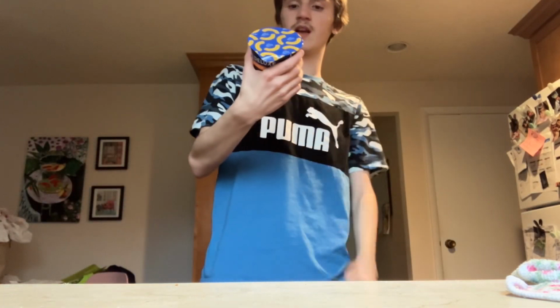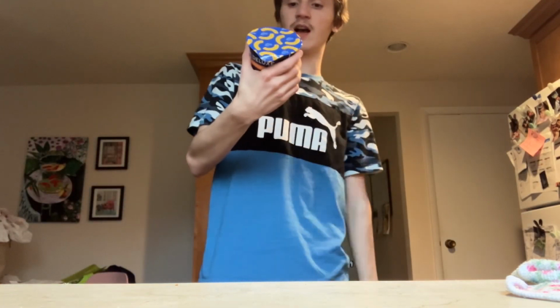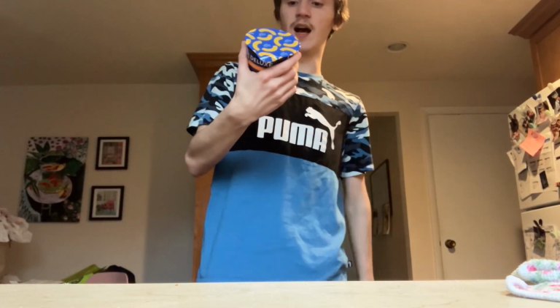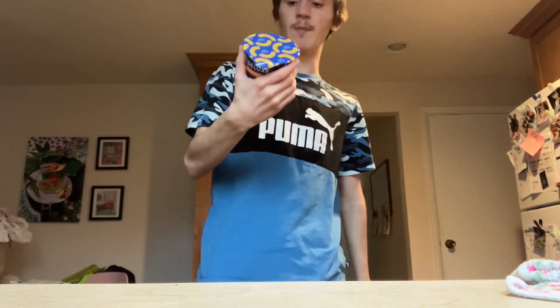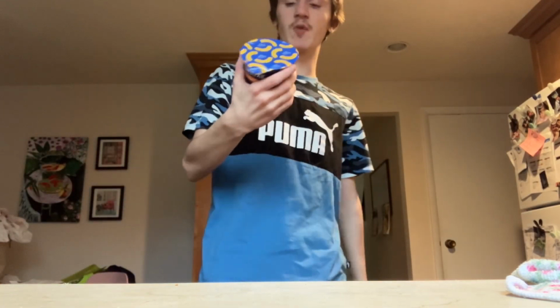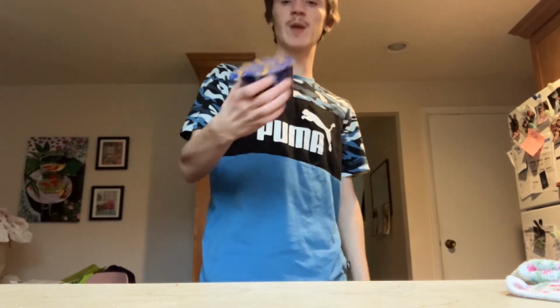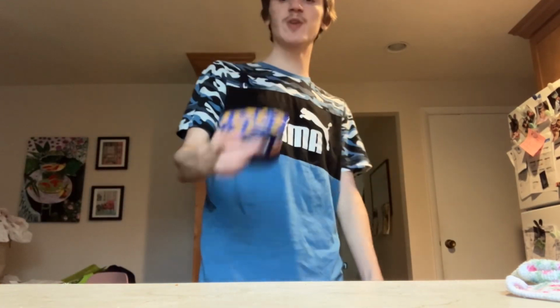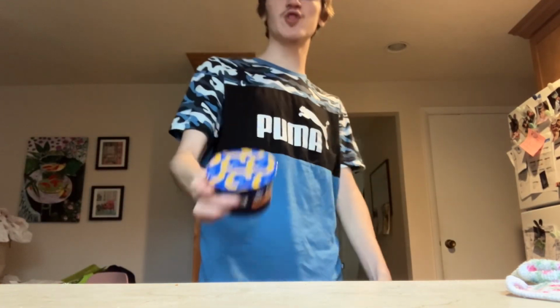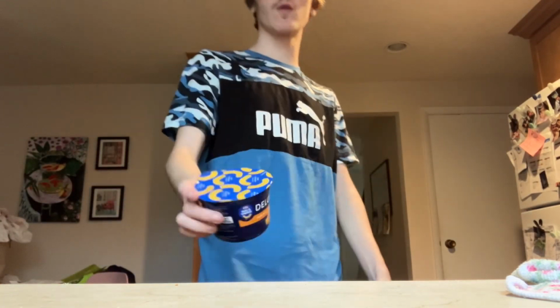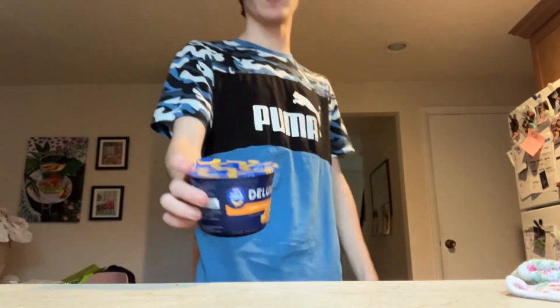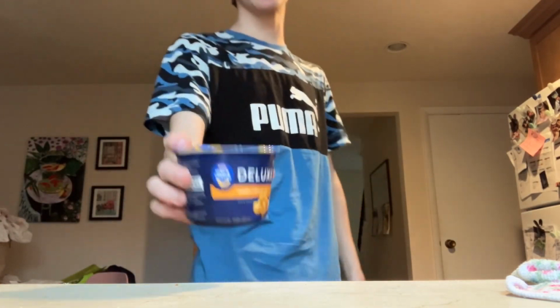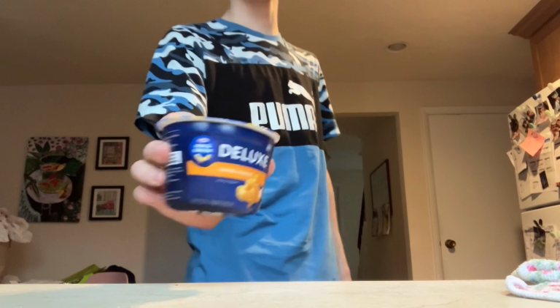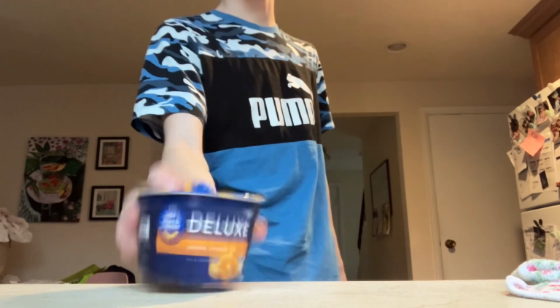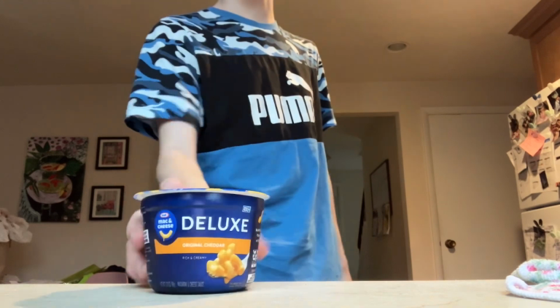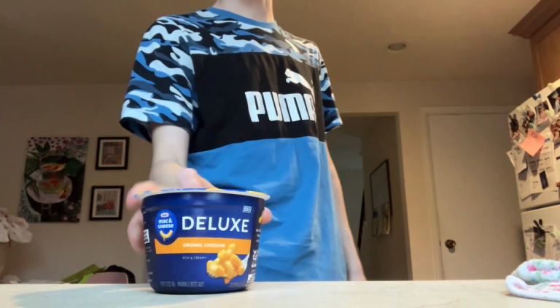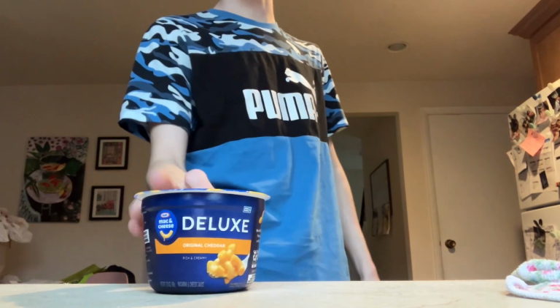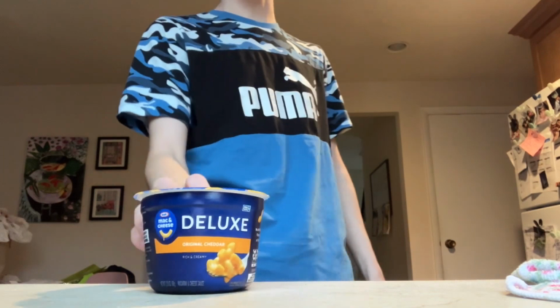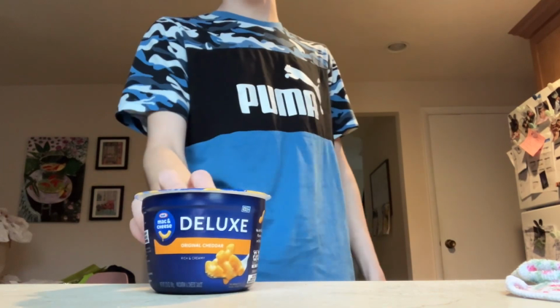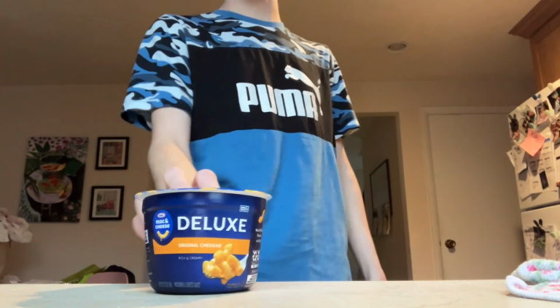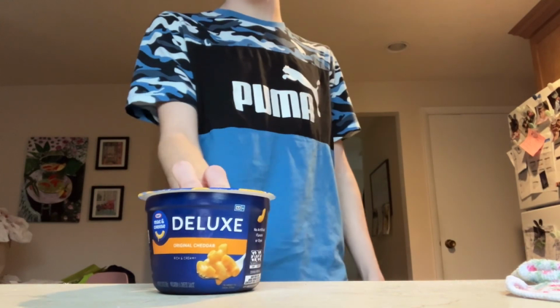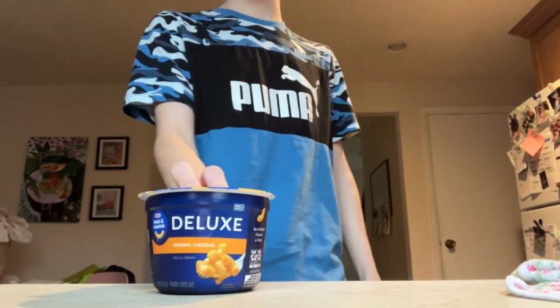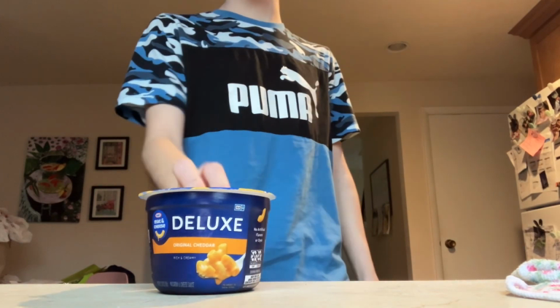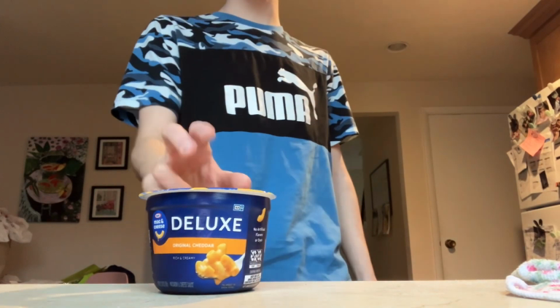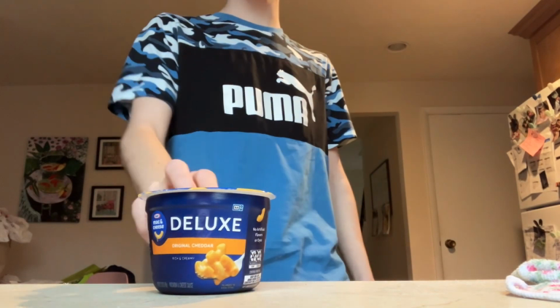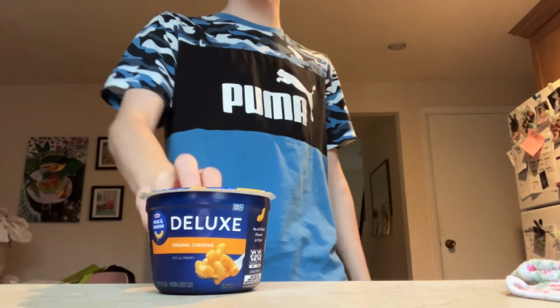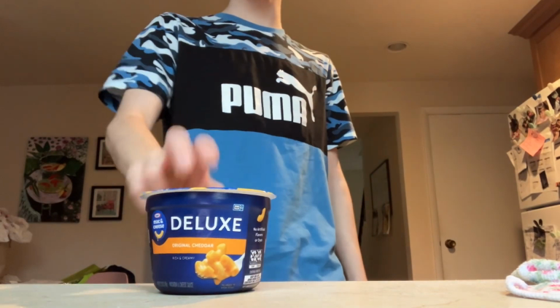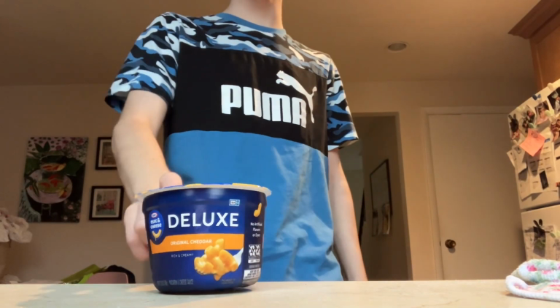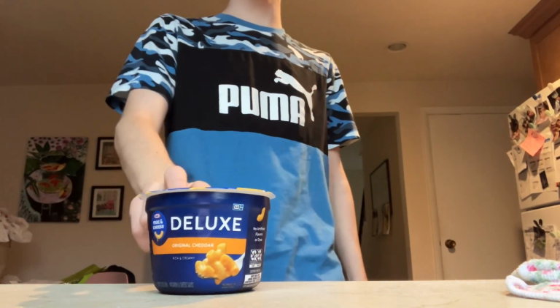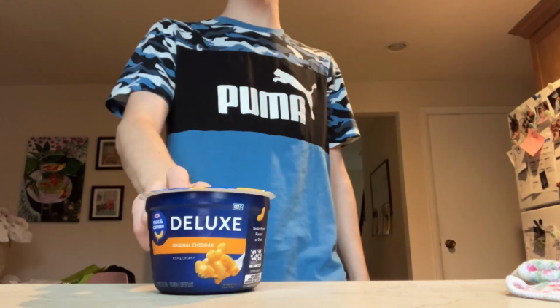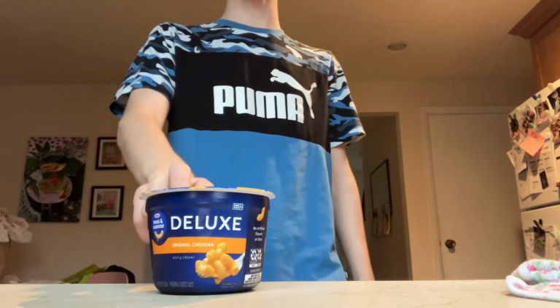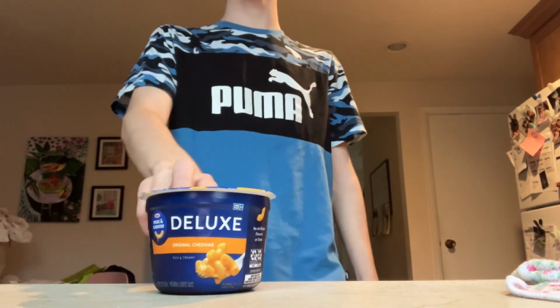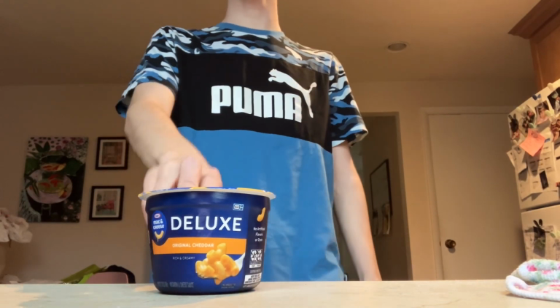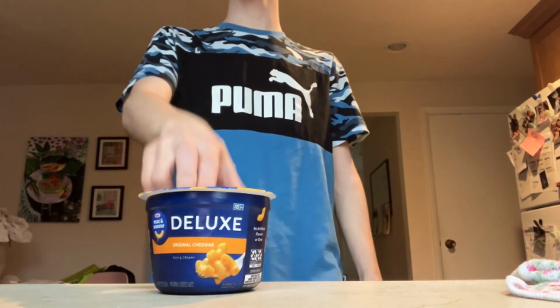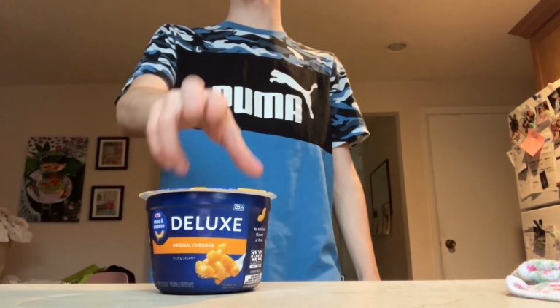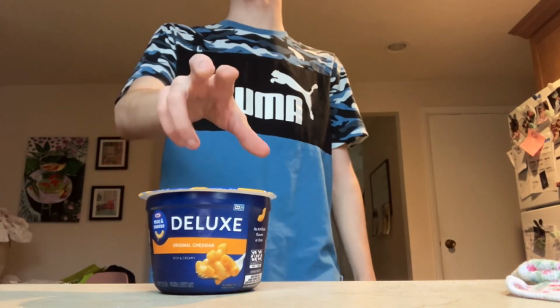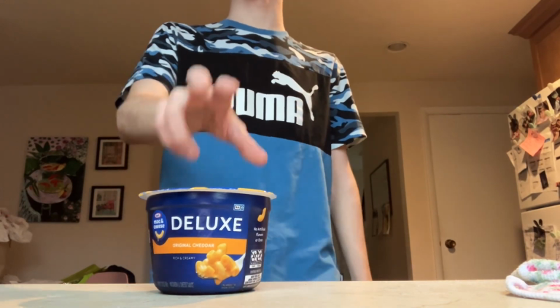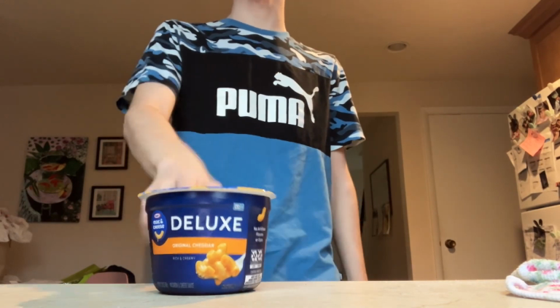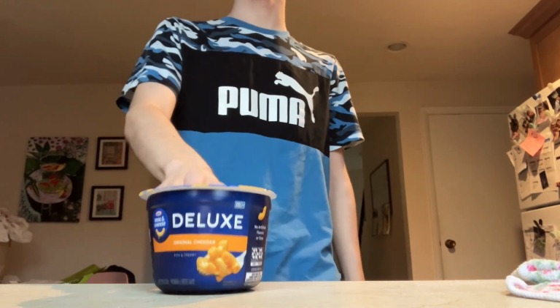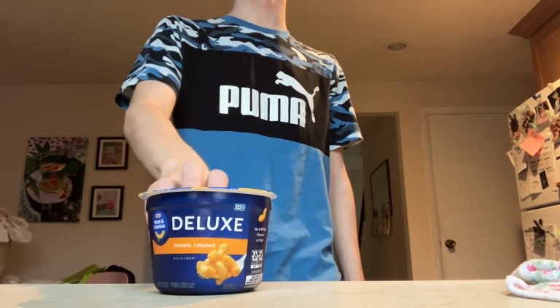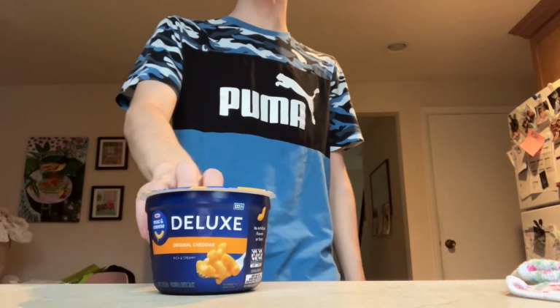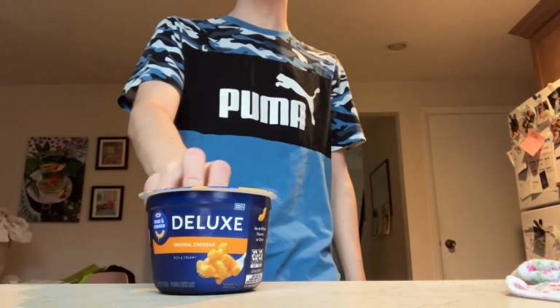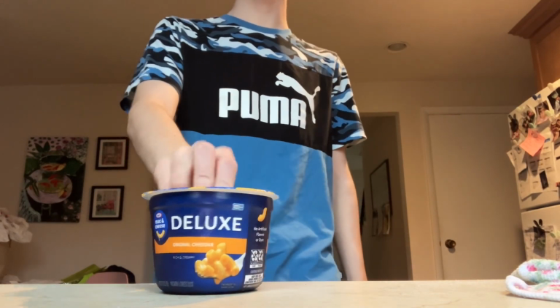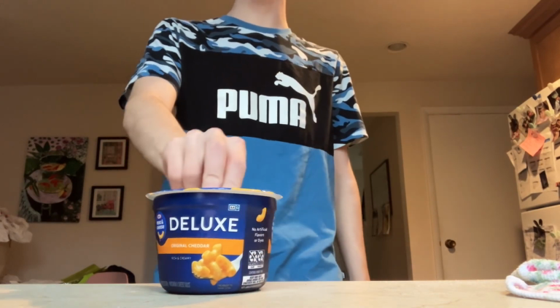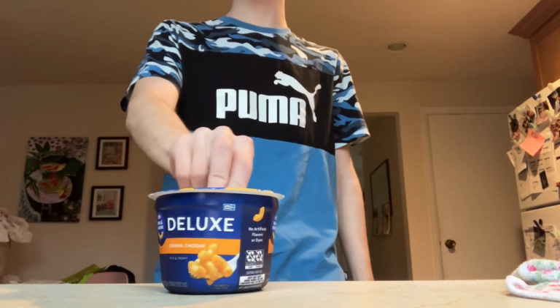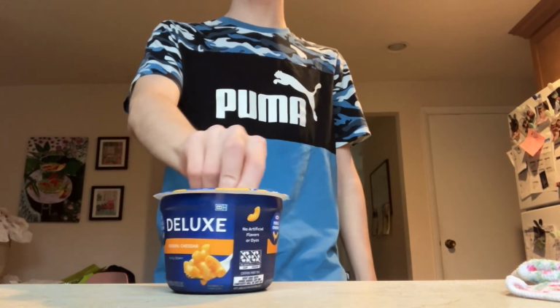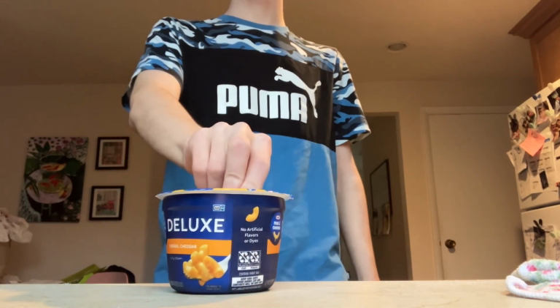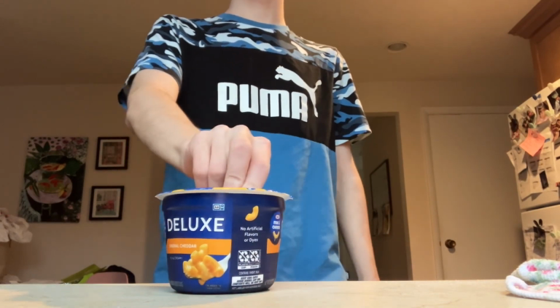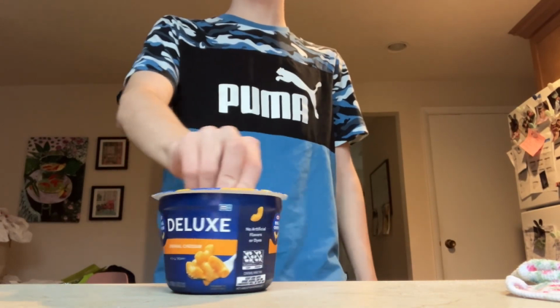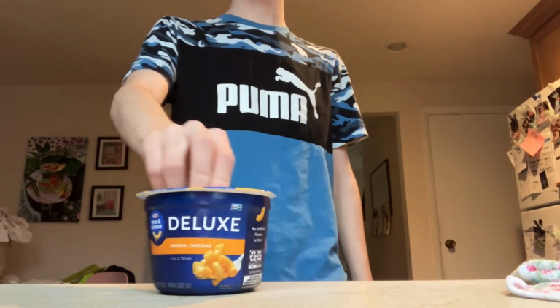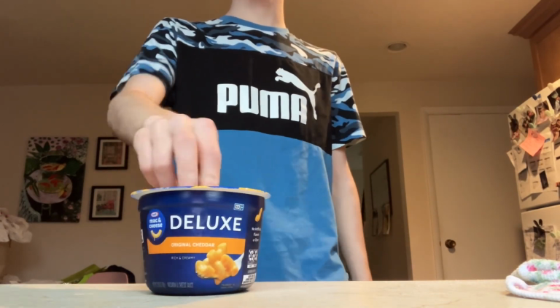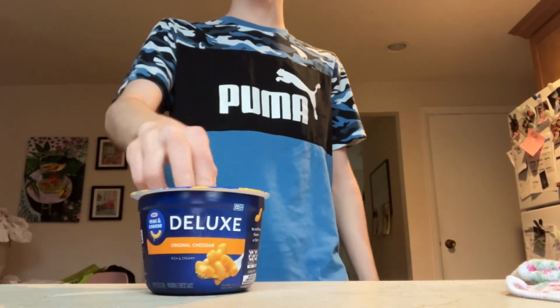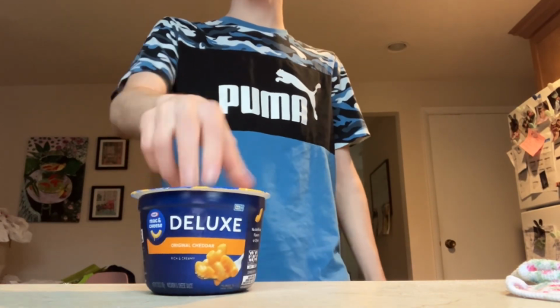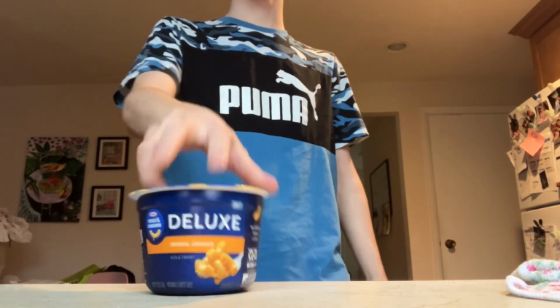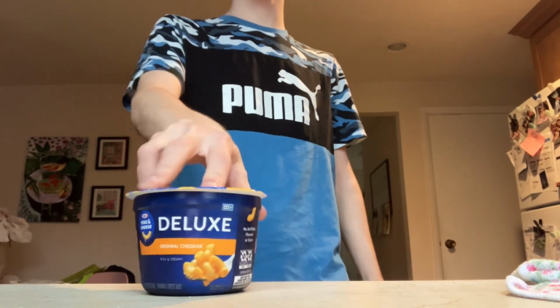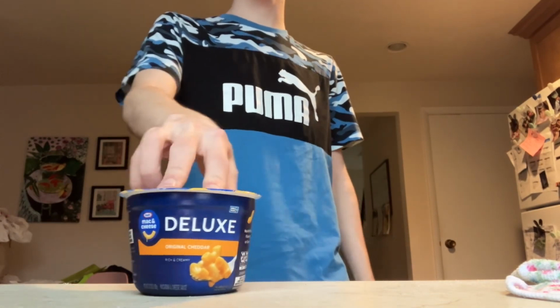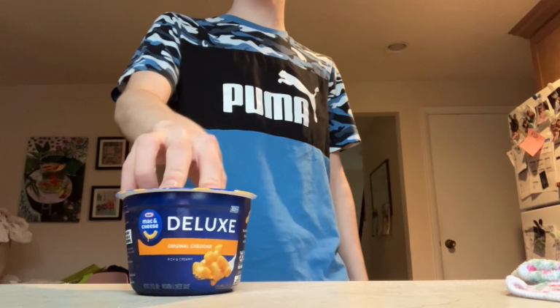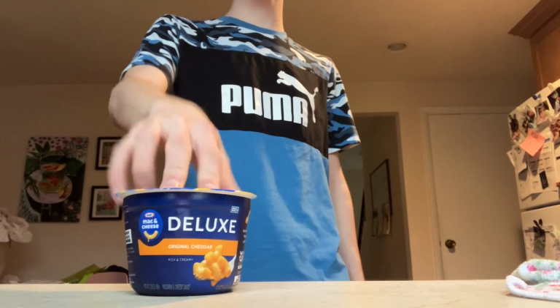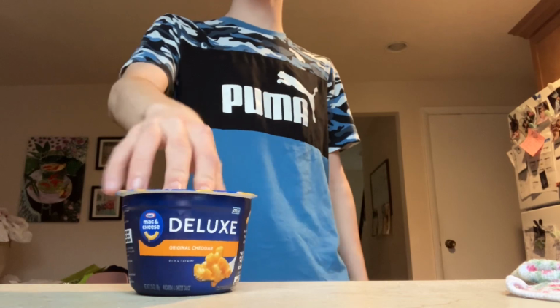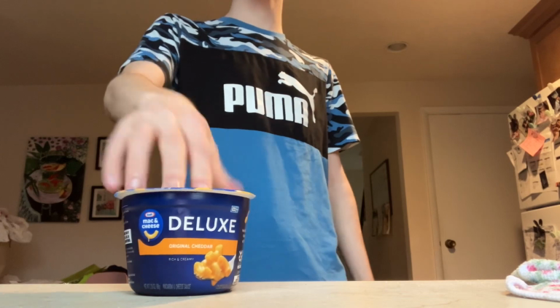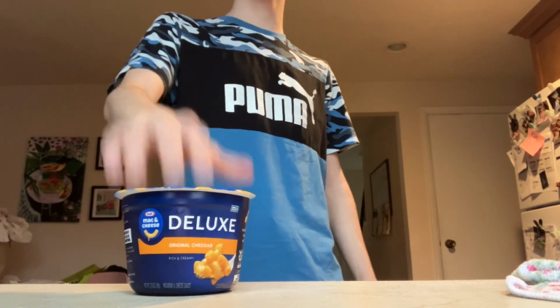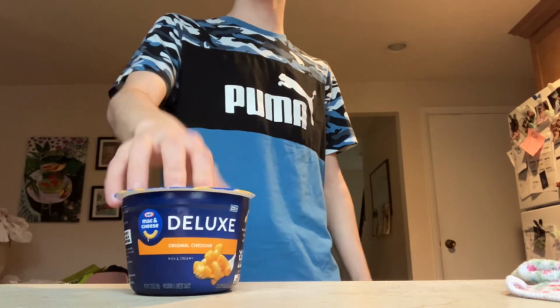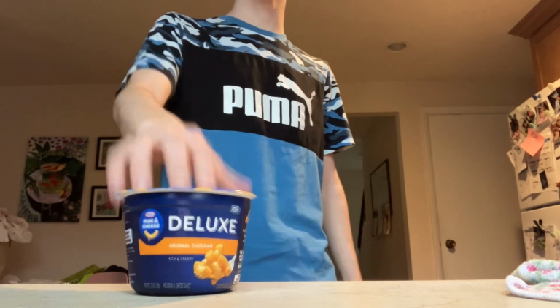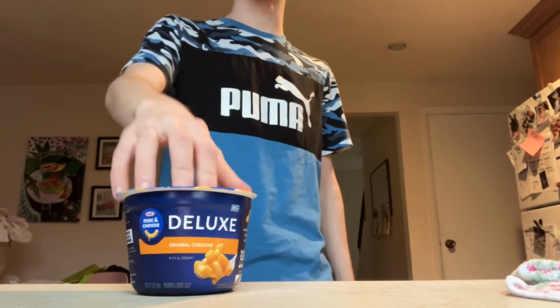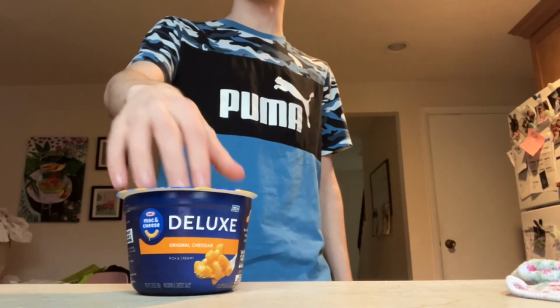So today I'm going to be trying Kraft Deluxe. I've never seen this before — I don't know if it's a brand new thing — but that's what we're doing today.